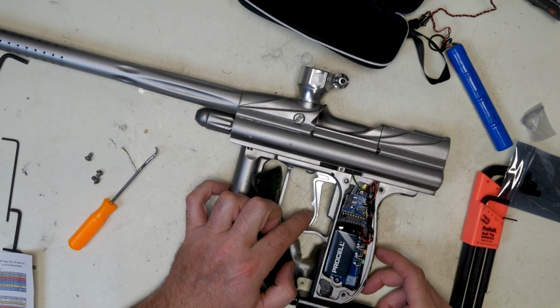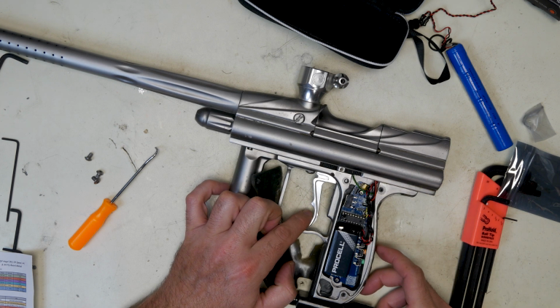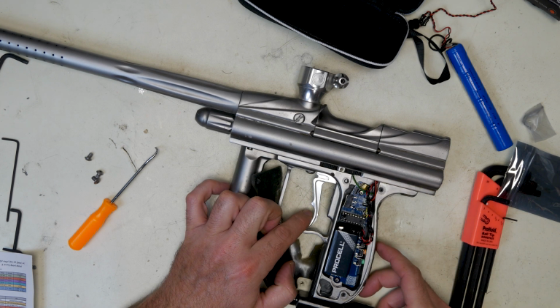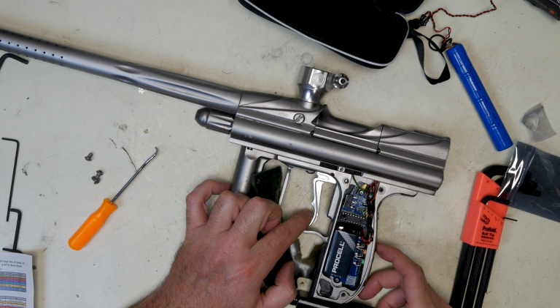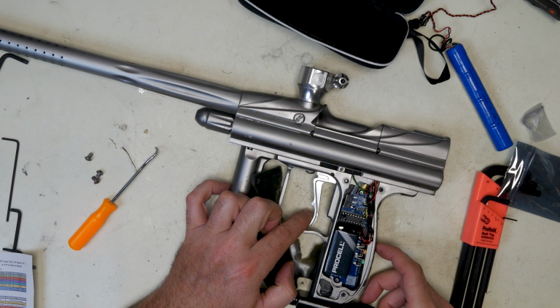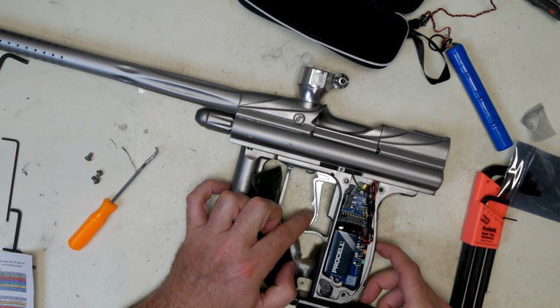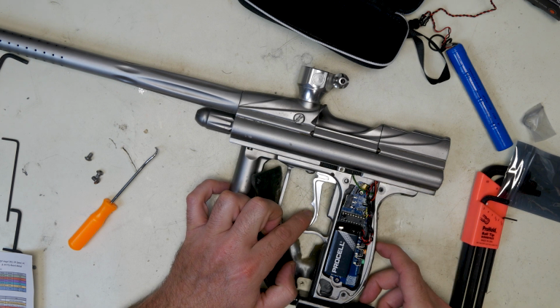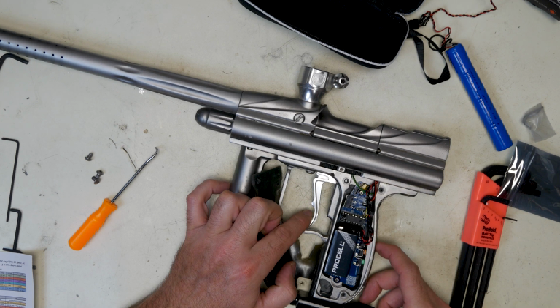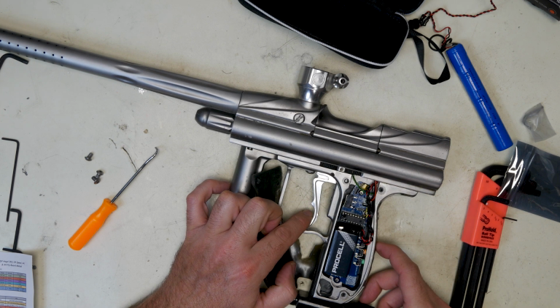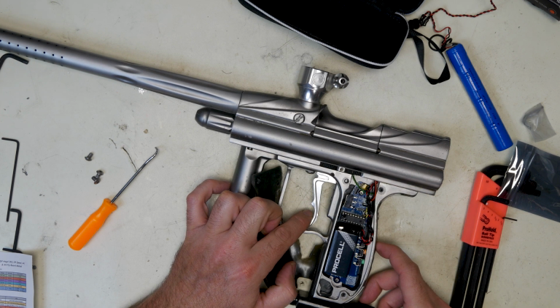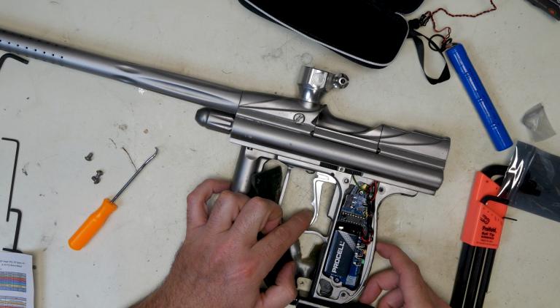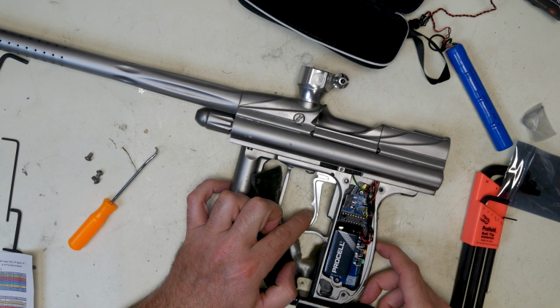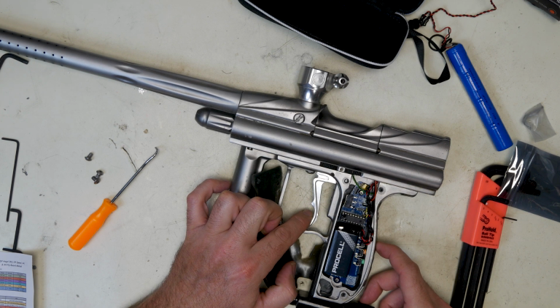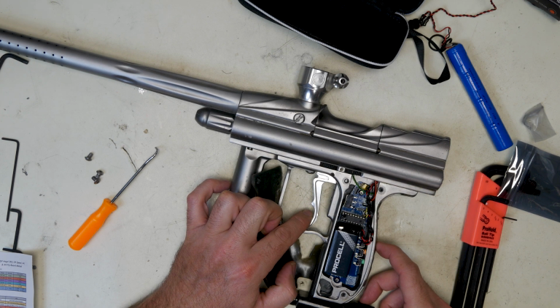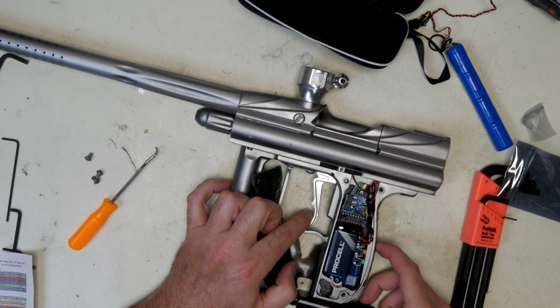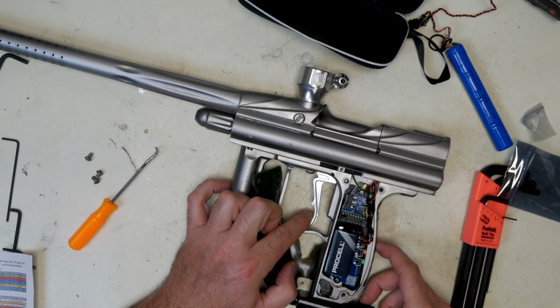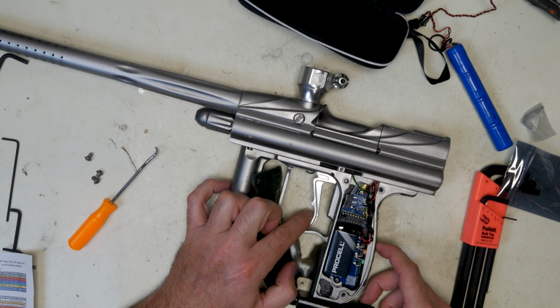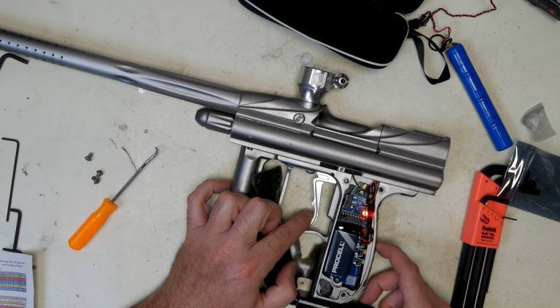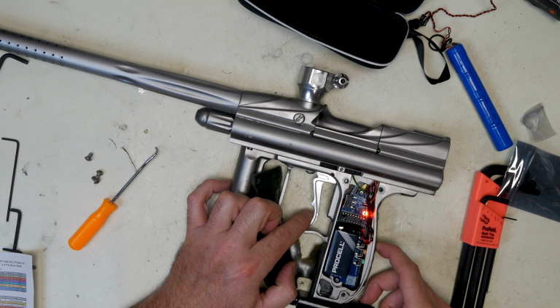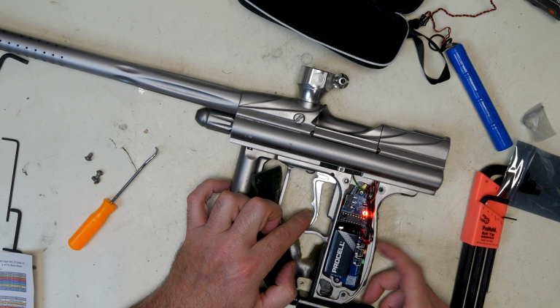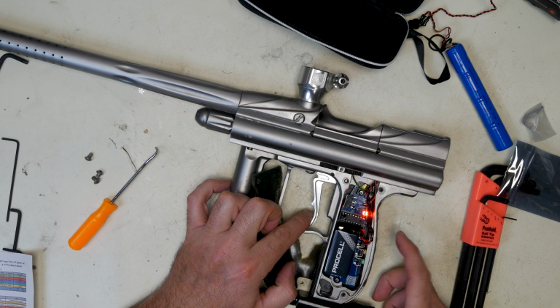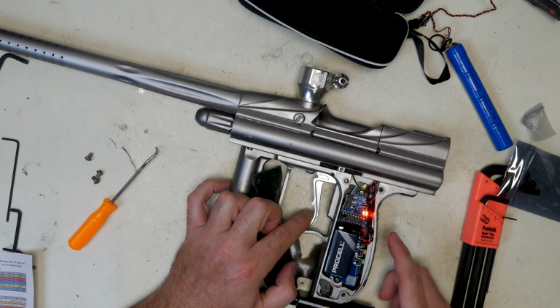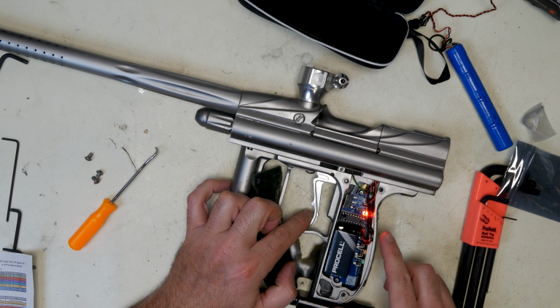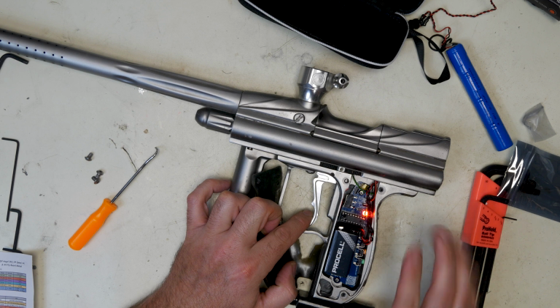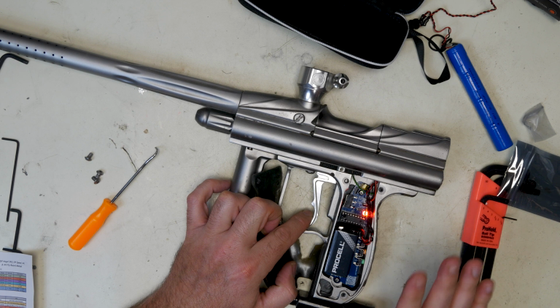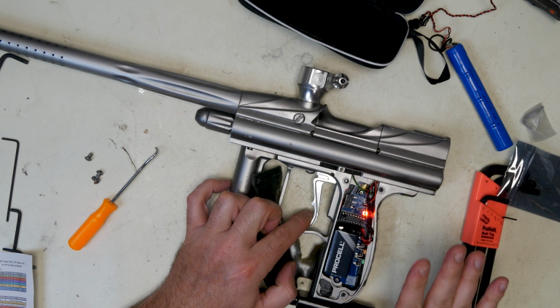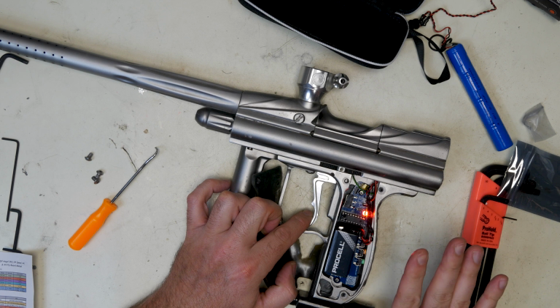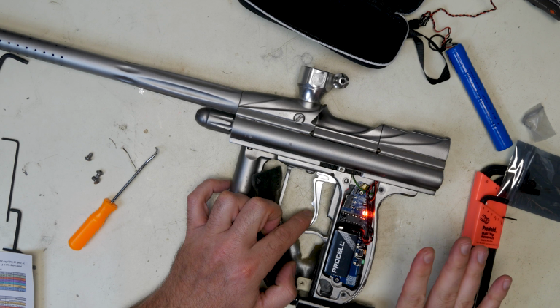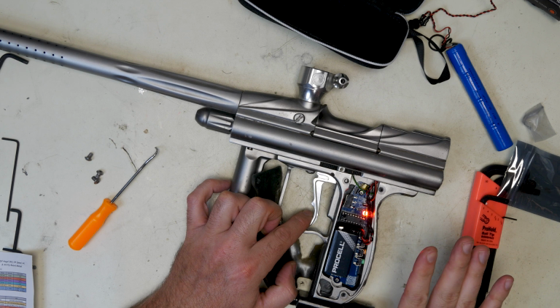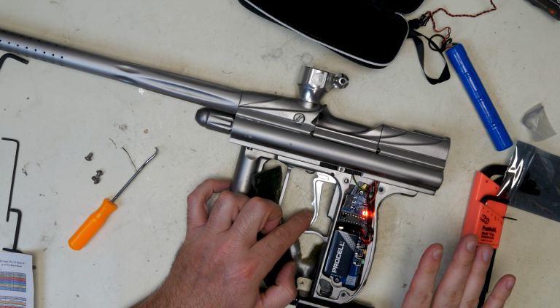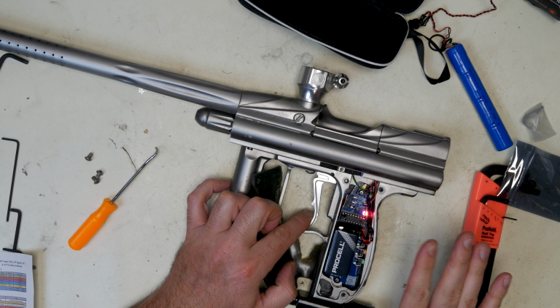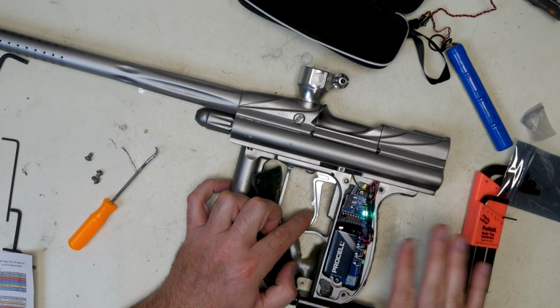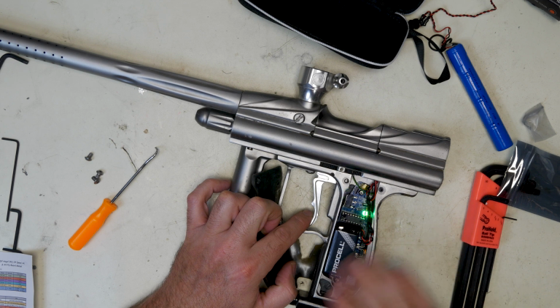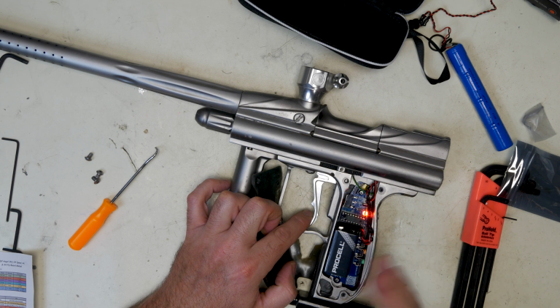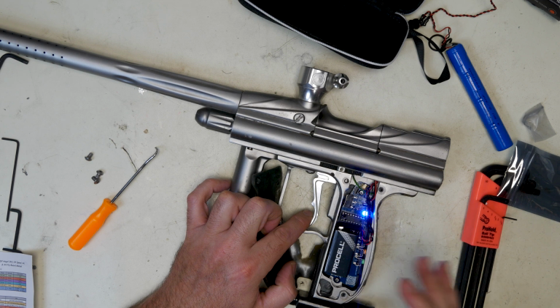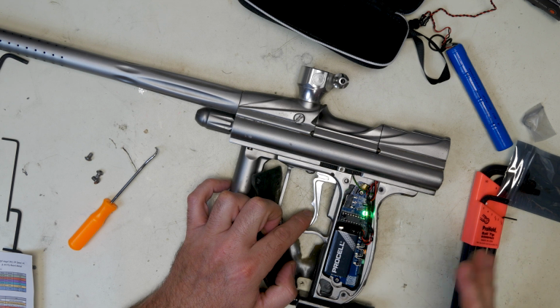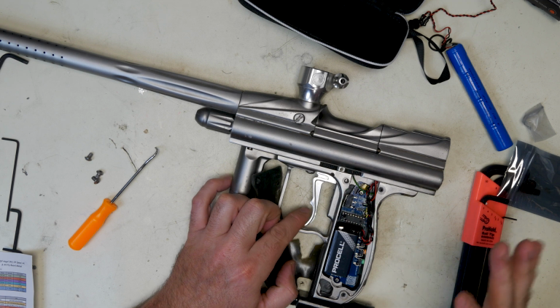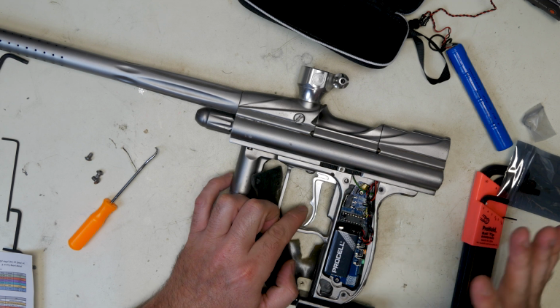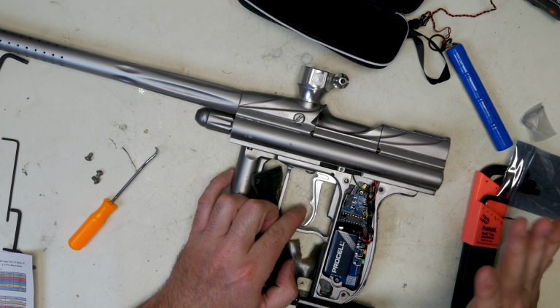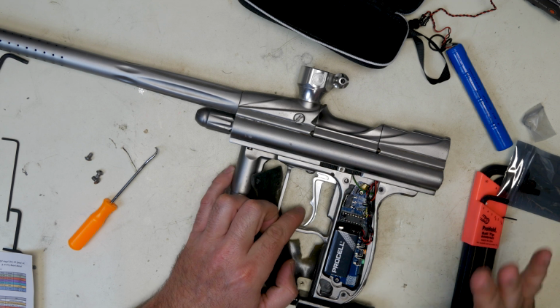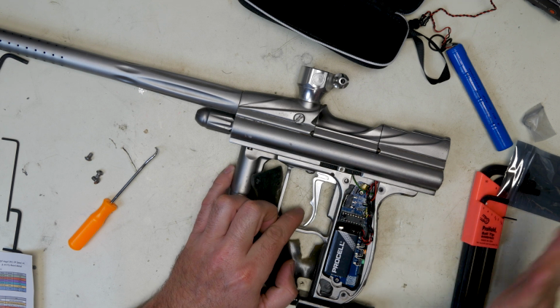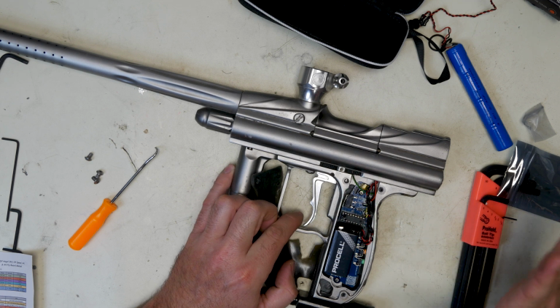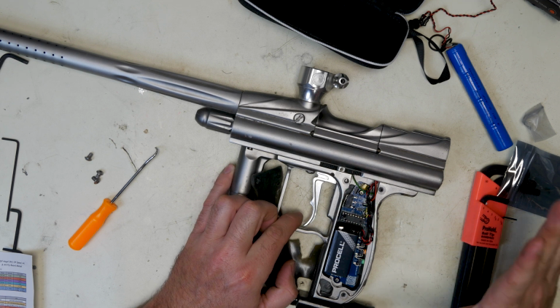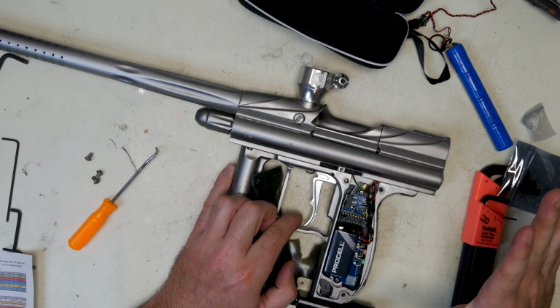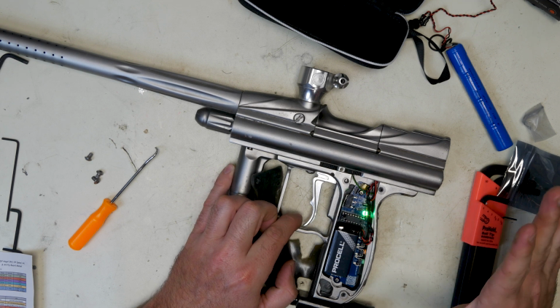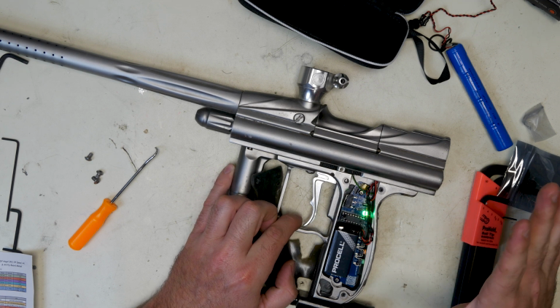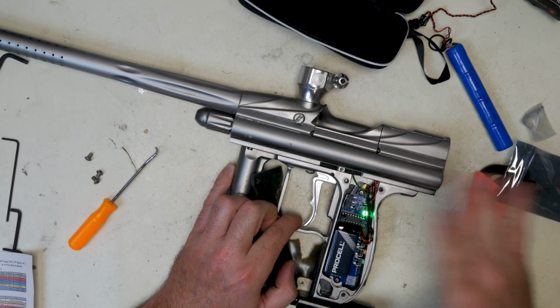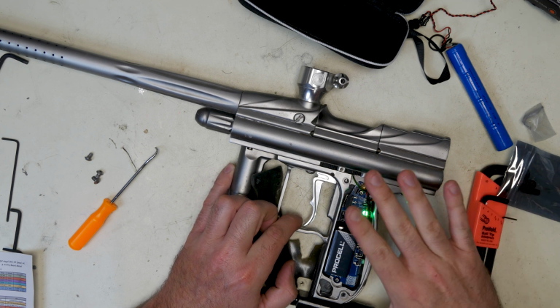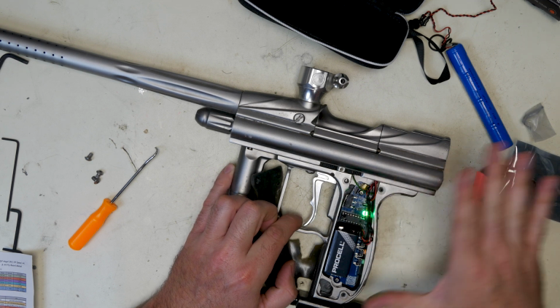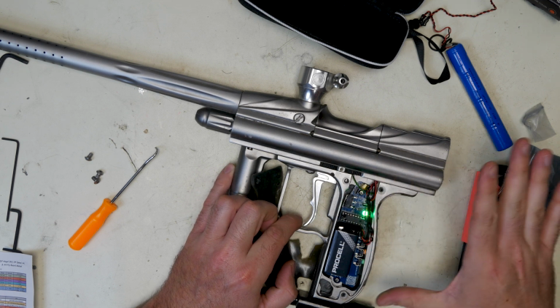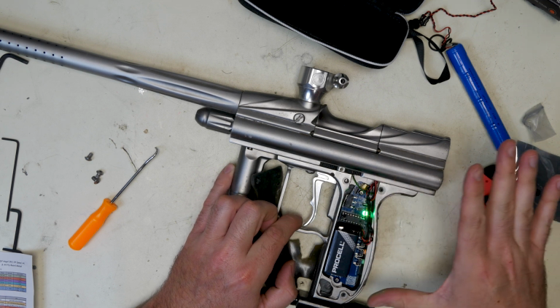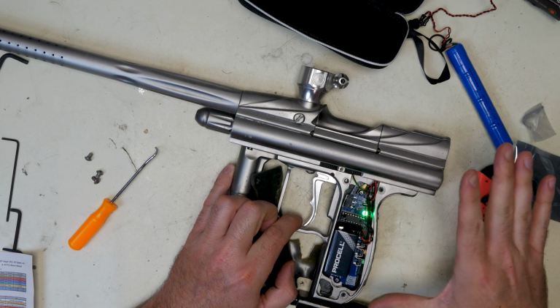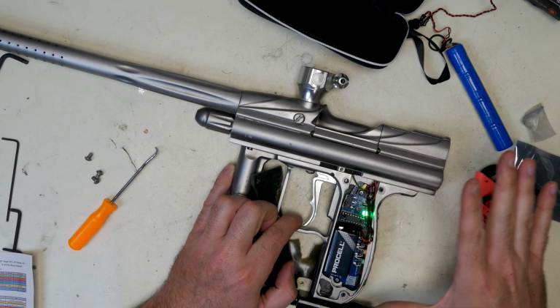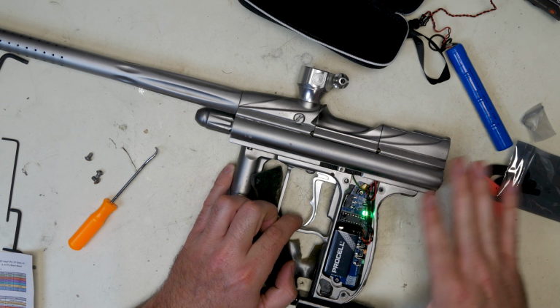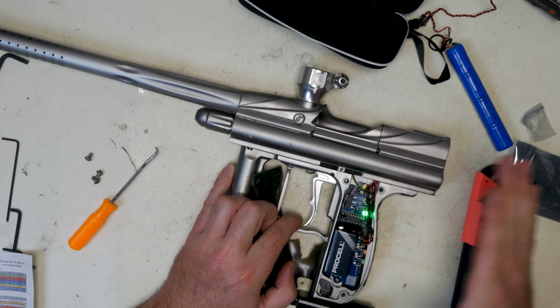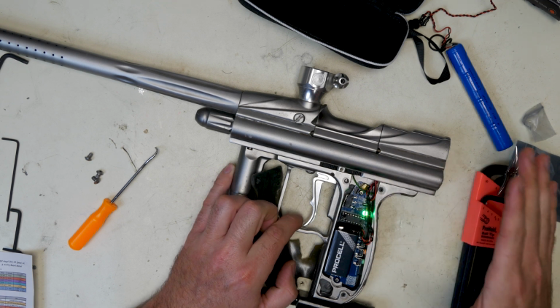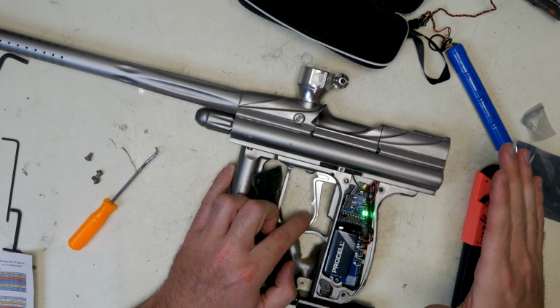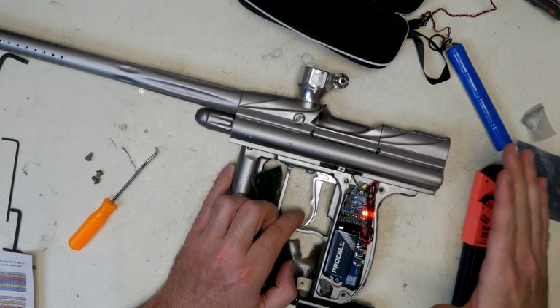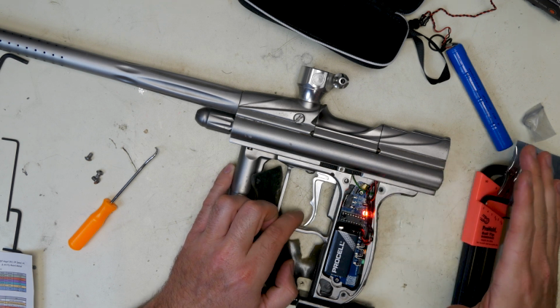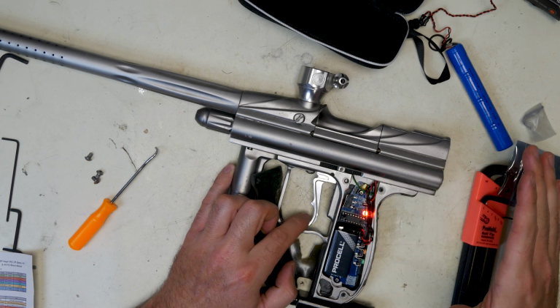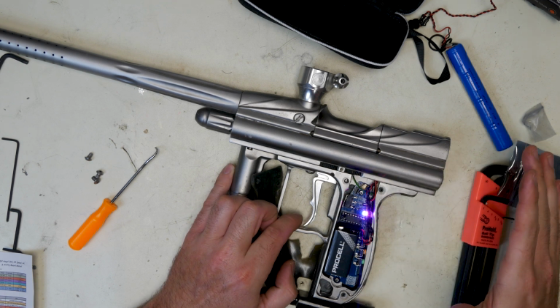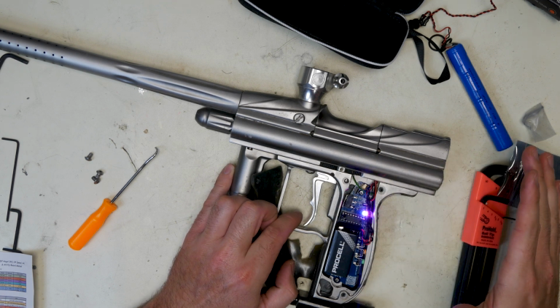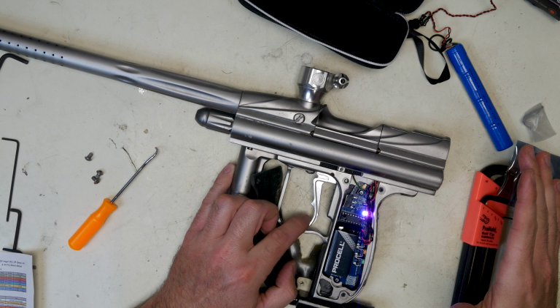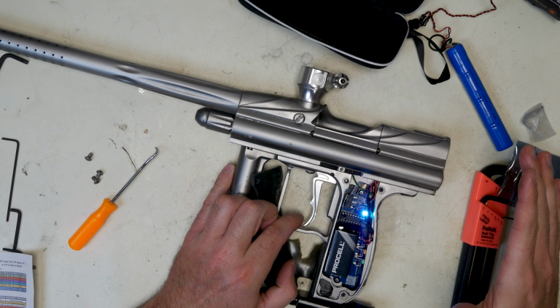Hold the trigger down. Hold the power button down. Release the power button. Let the light cycle. And now you're in programming mode.